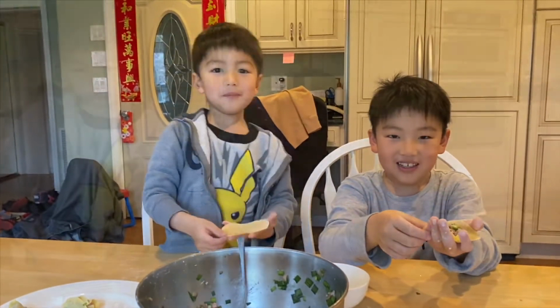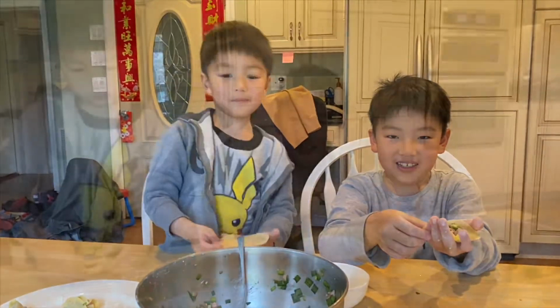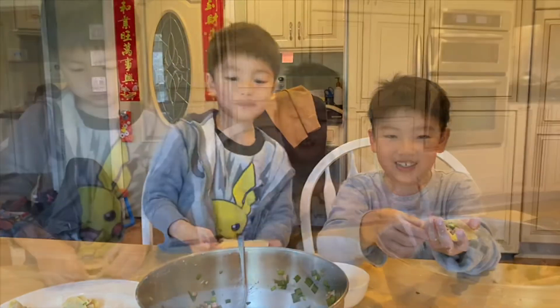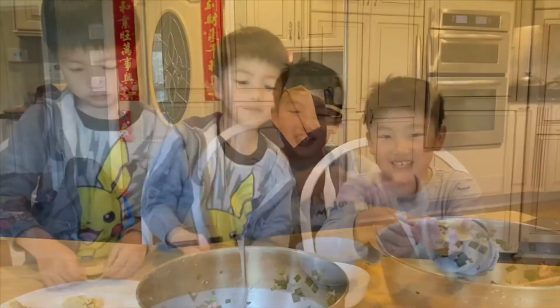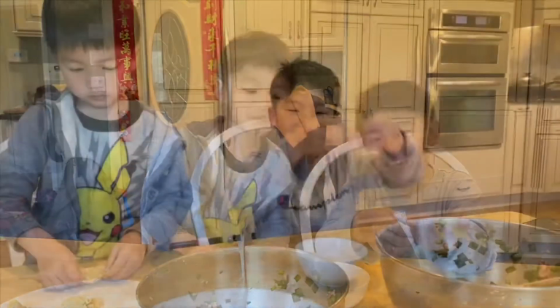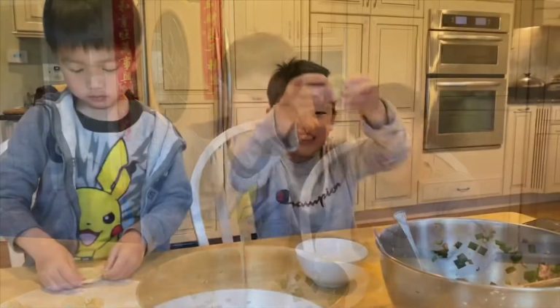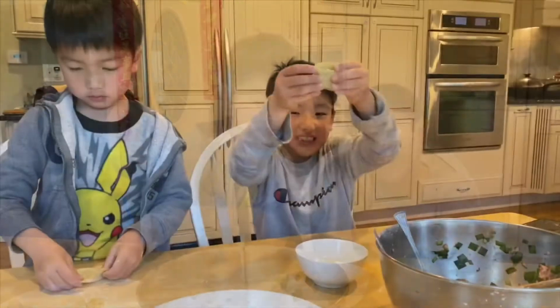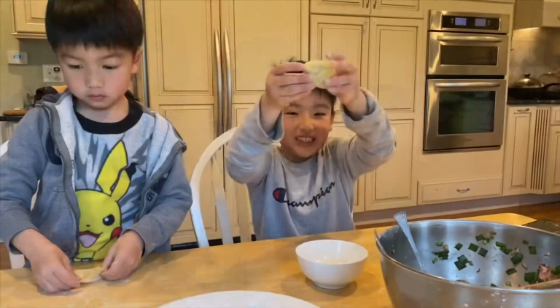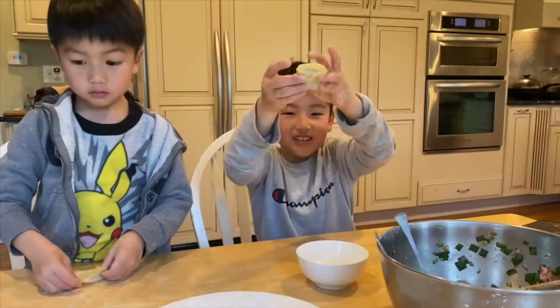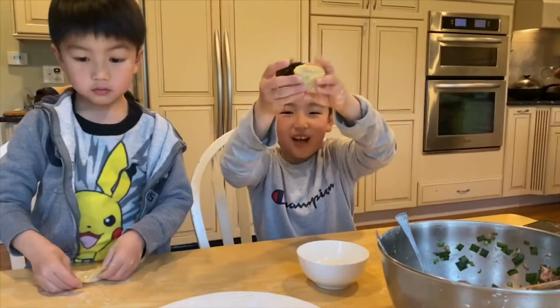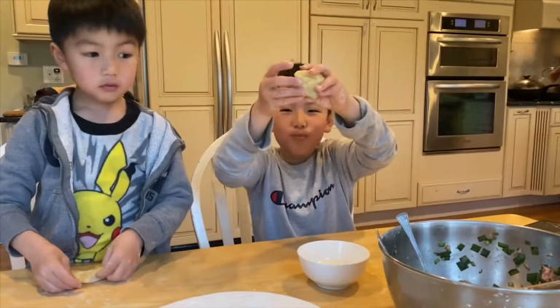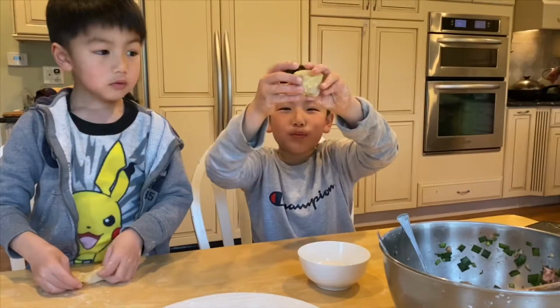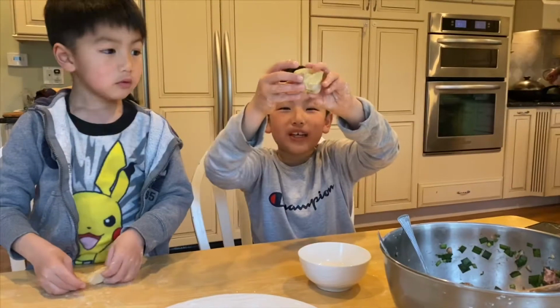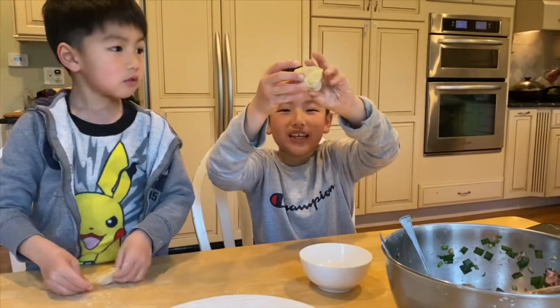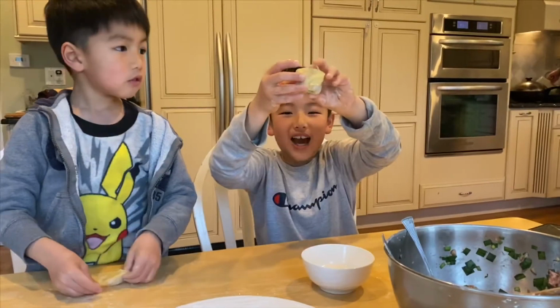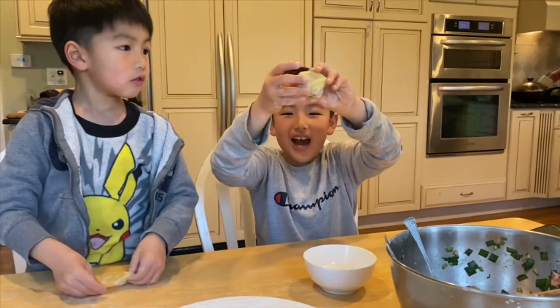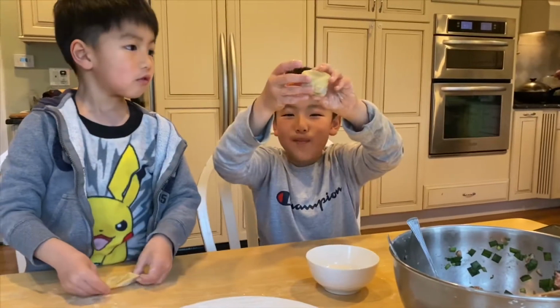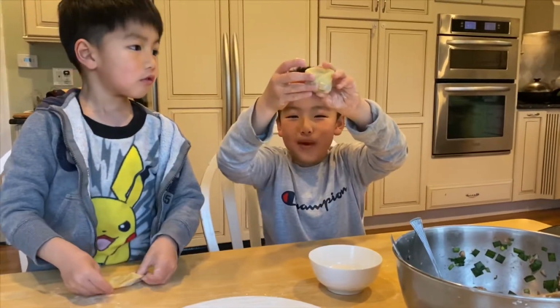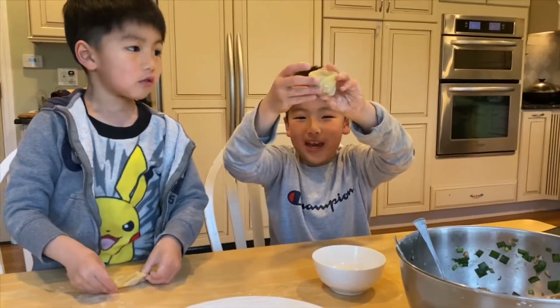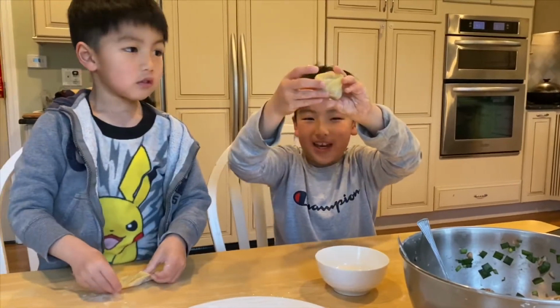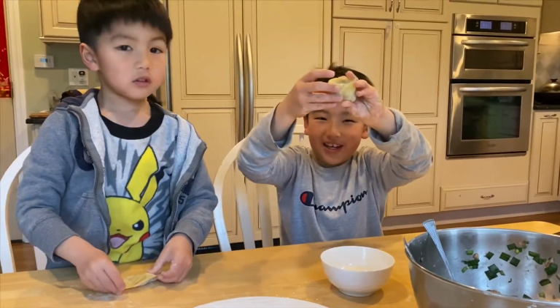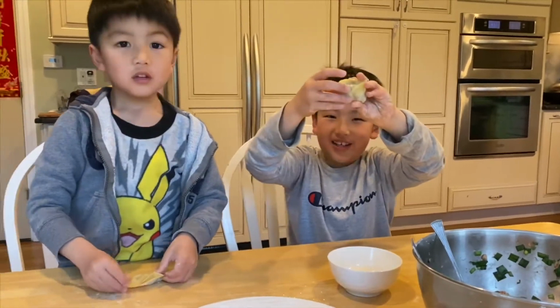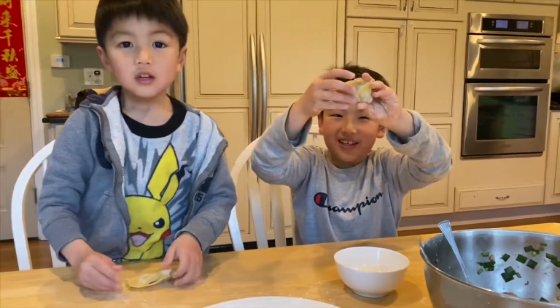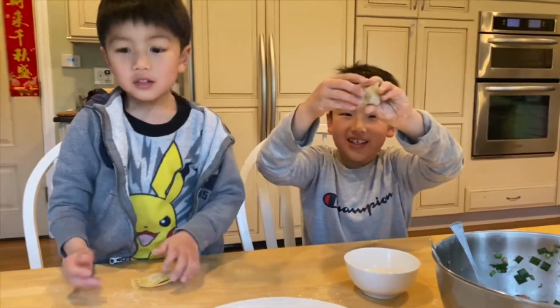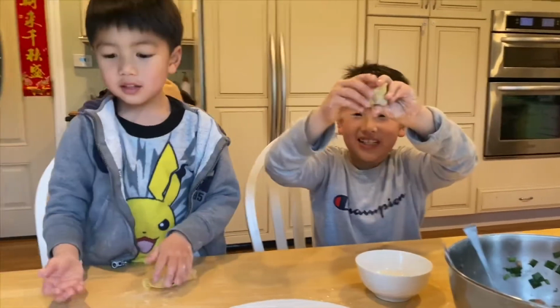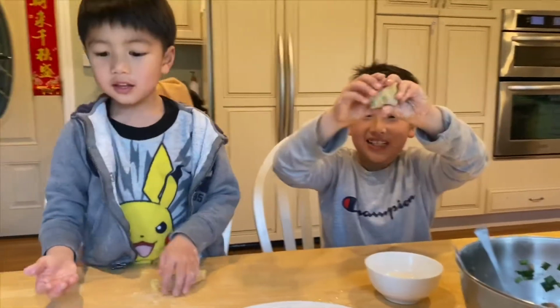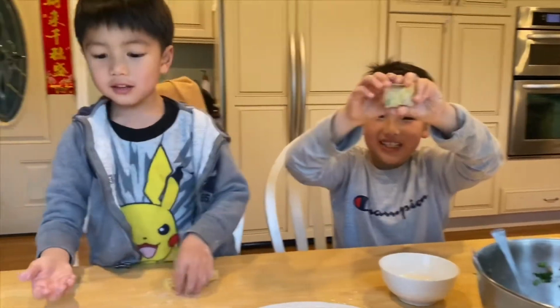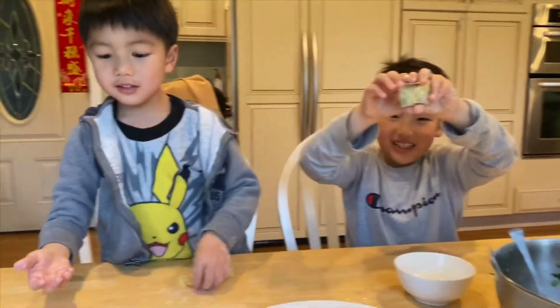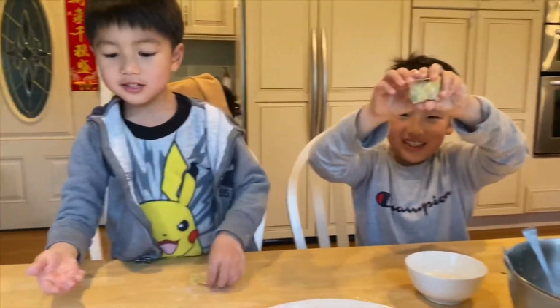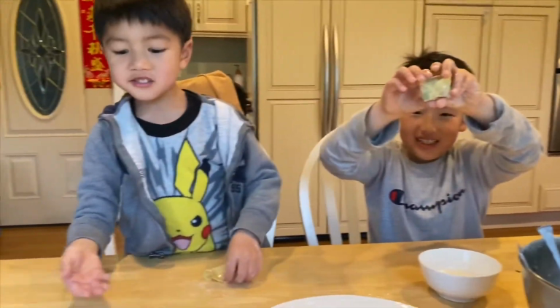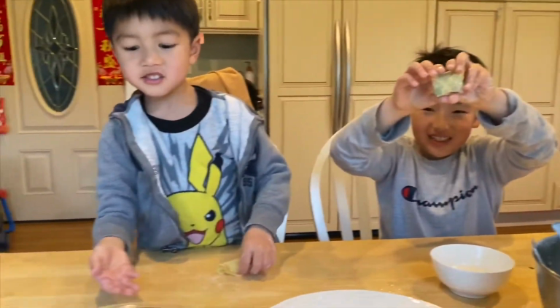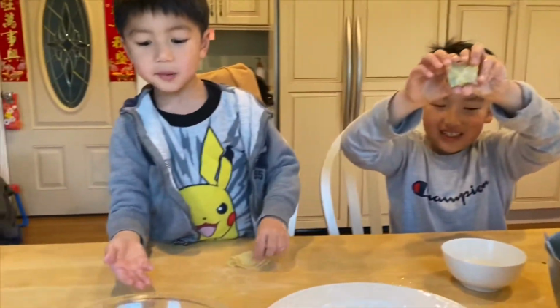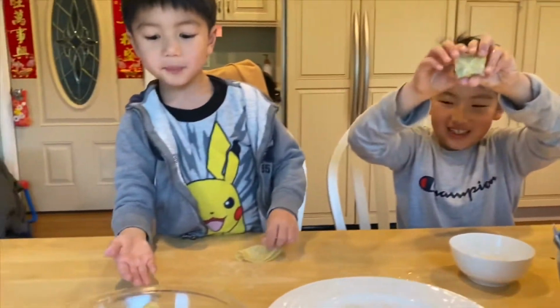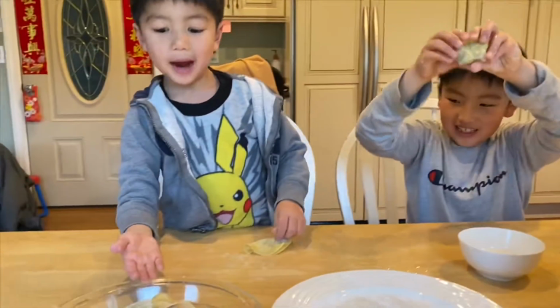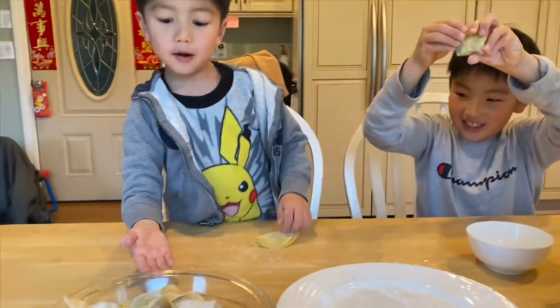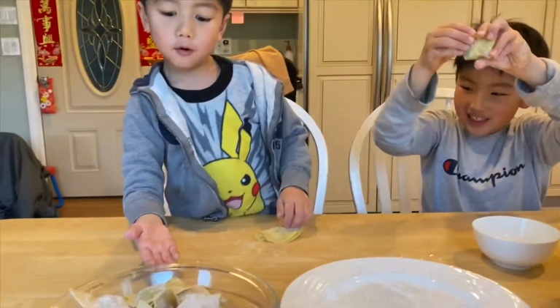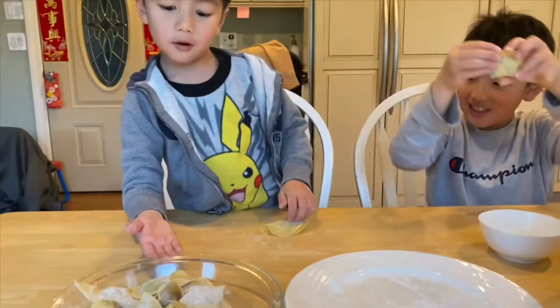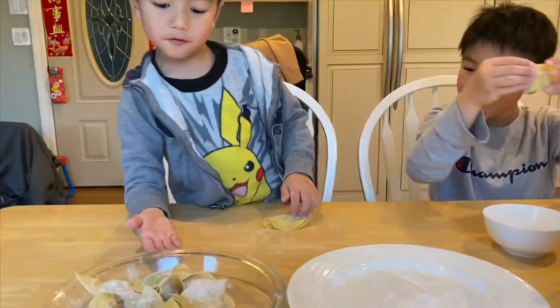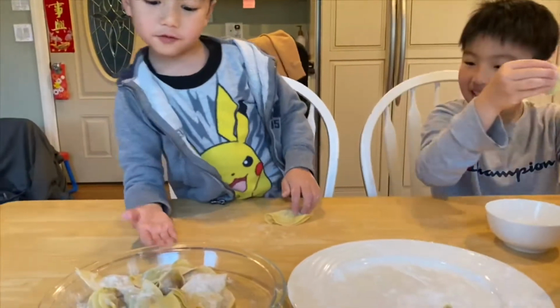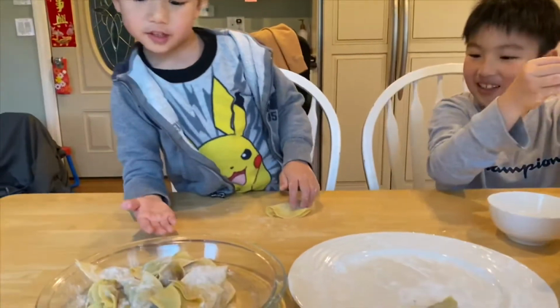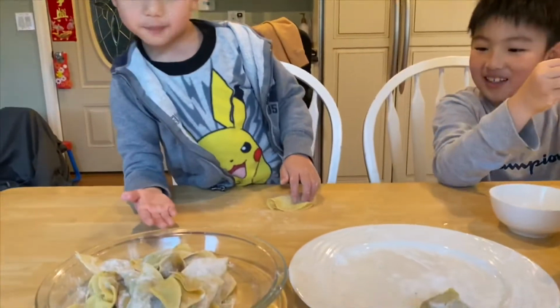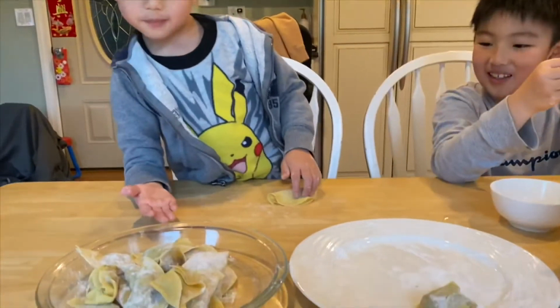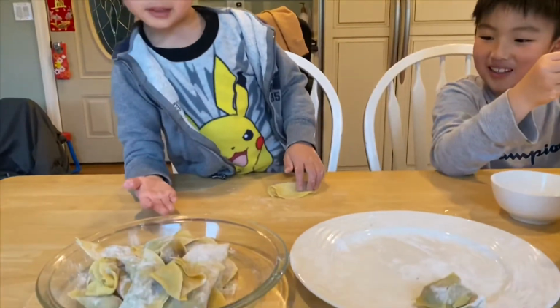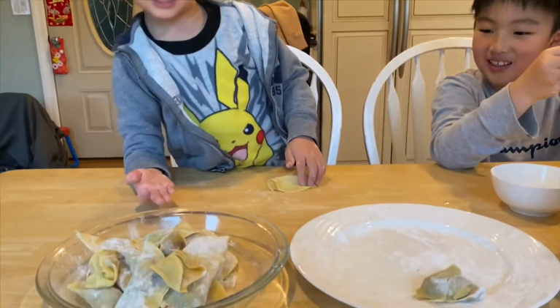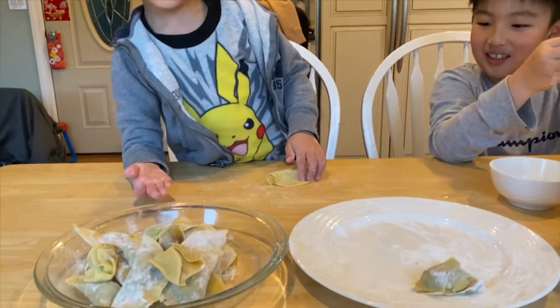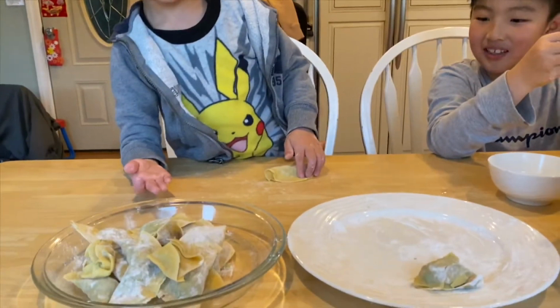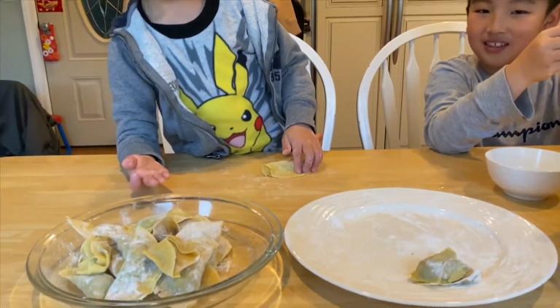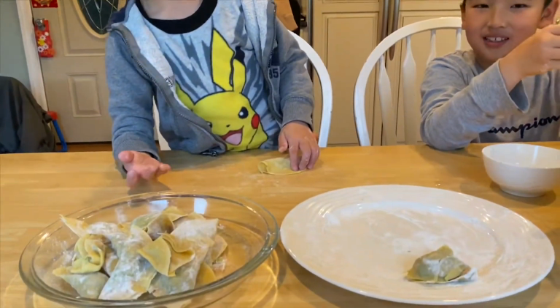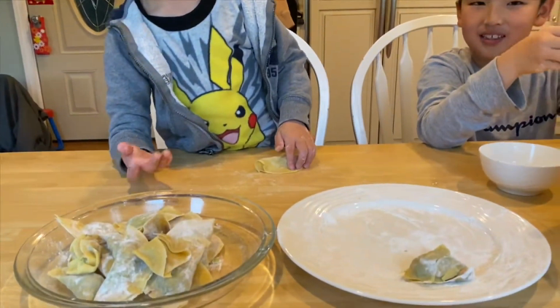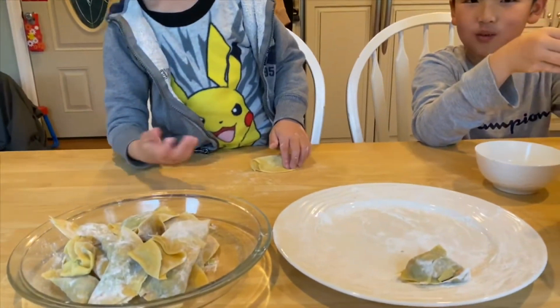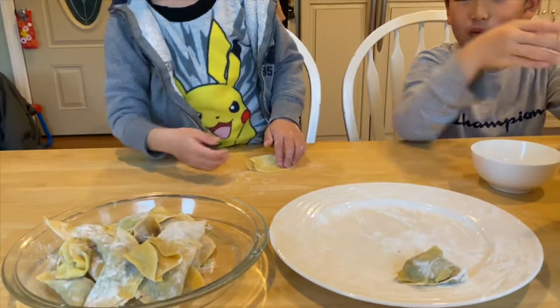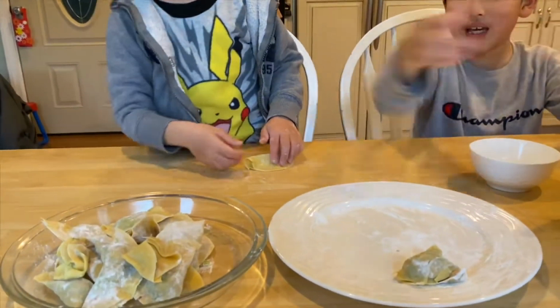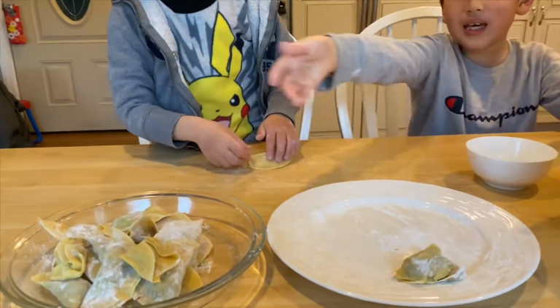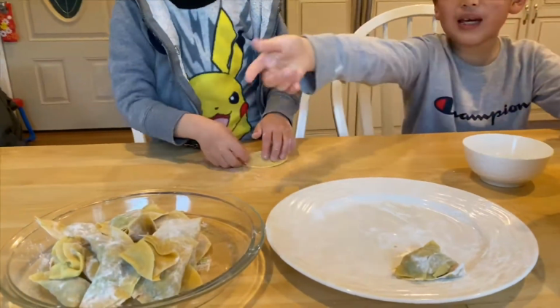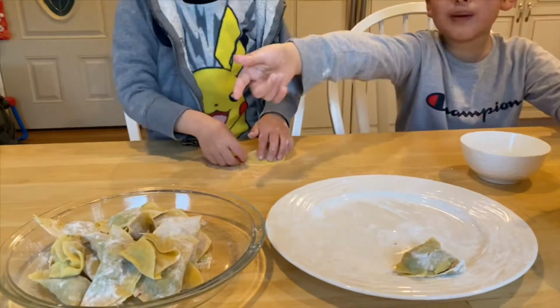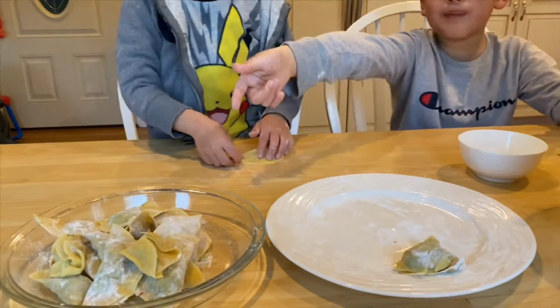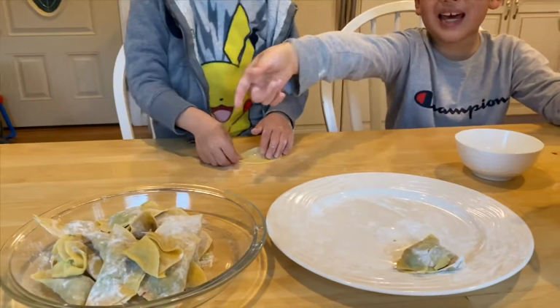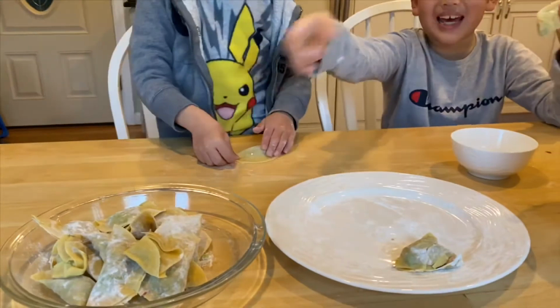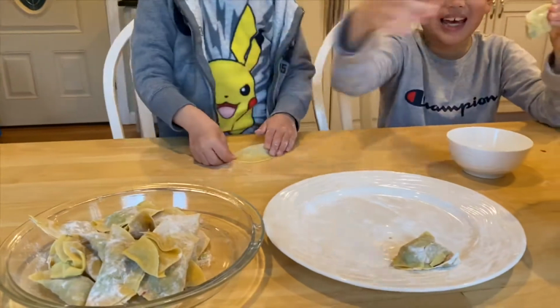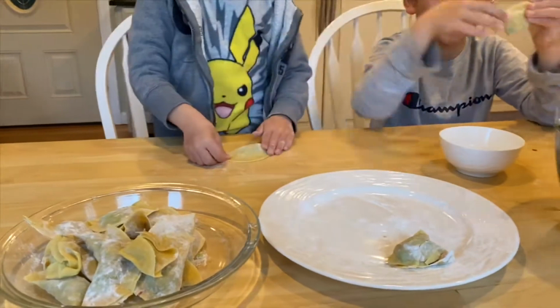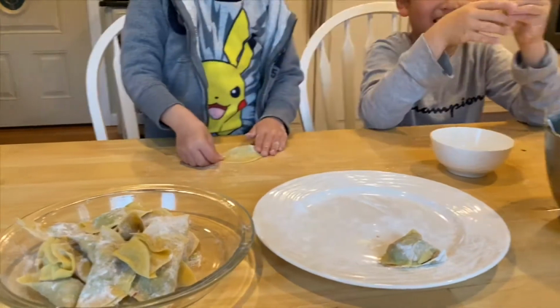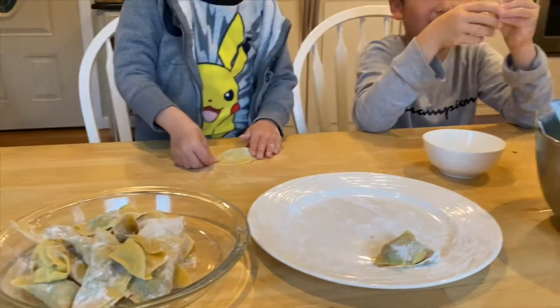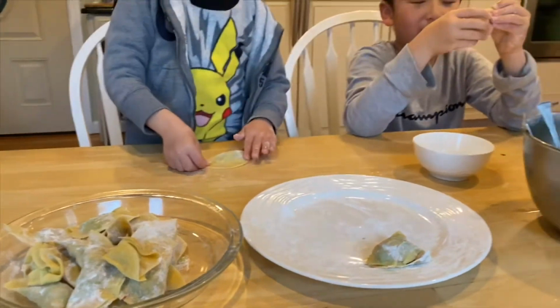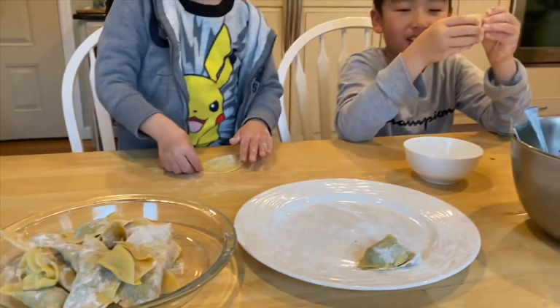This is the dumpling I made, and this is the pile of dumplings we made. Yay!